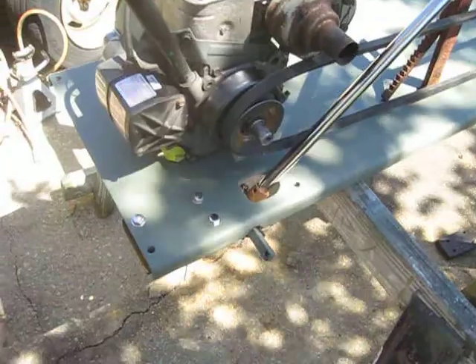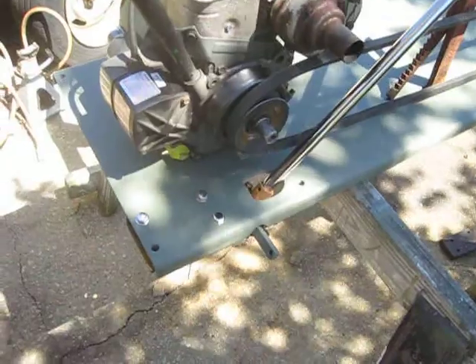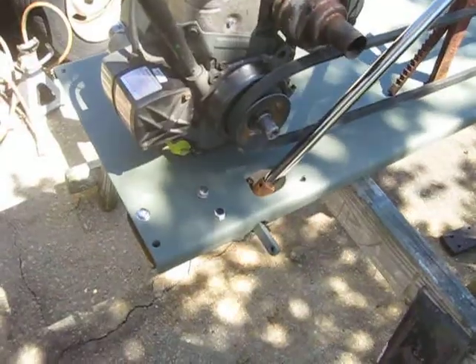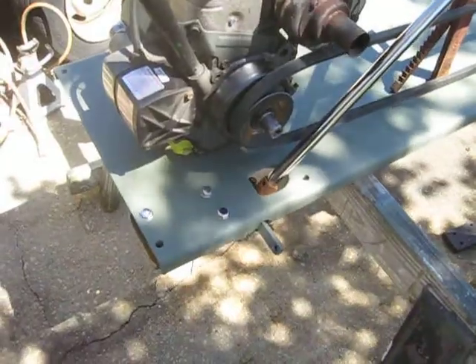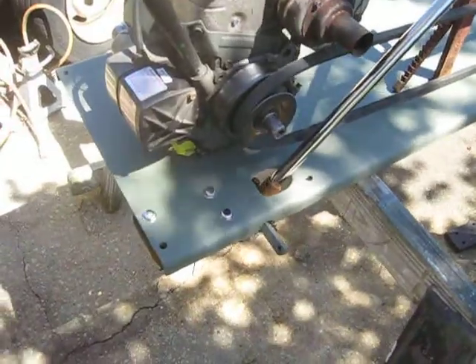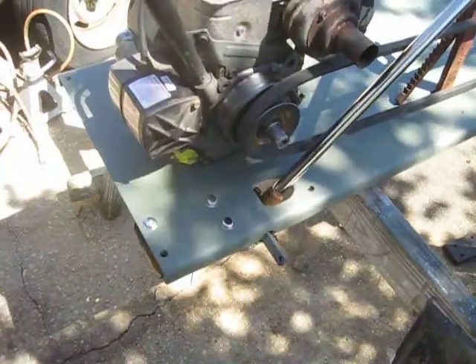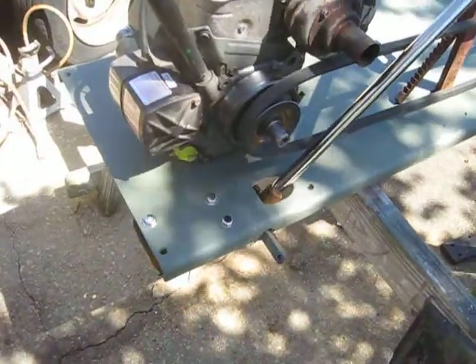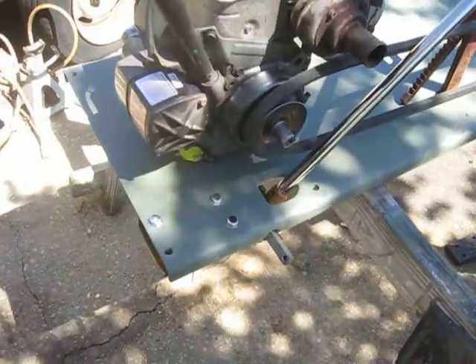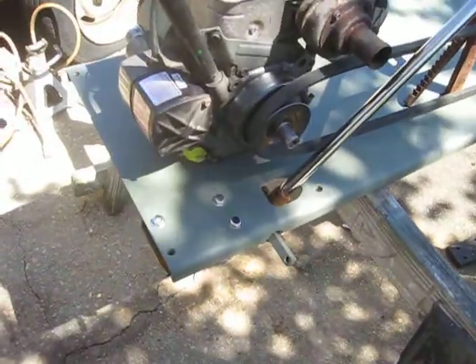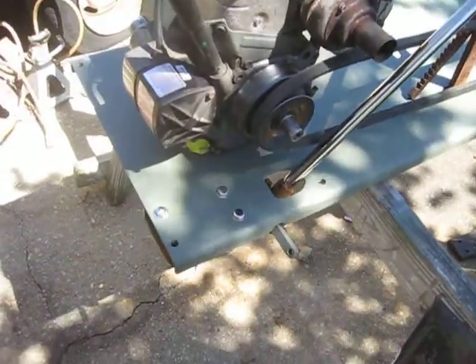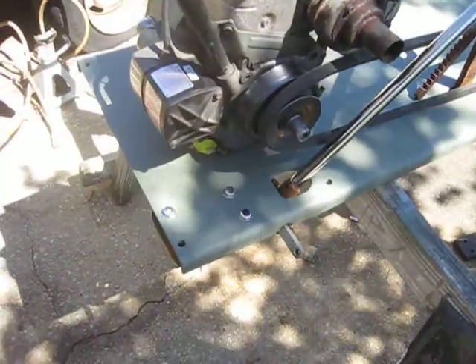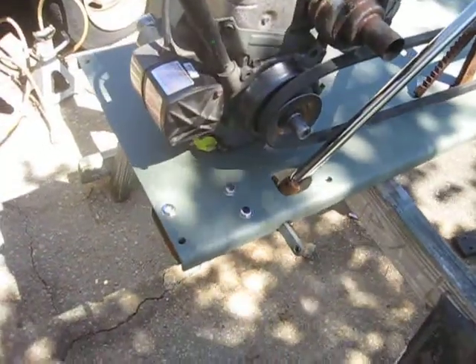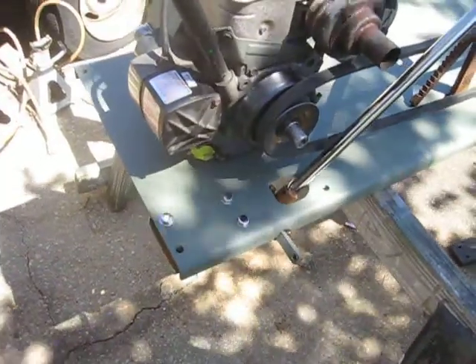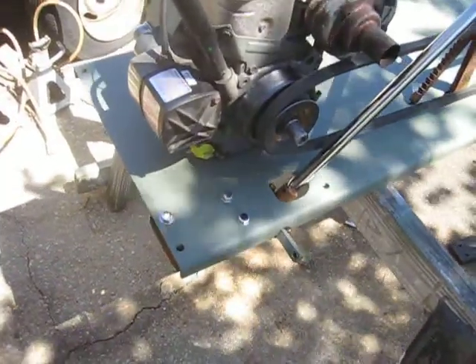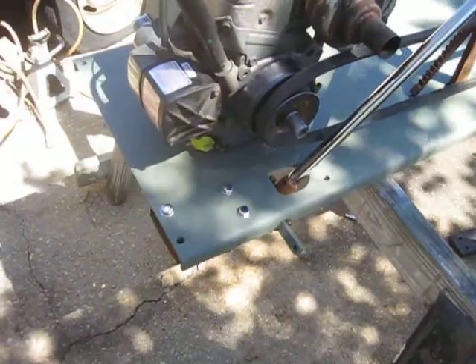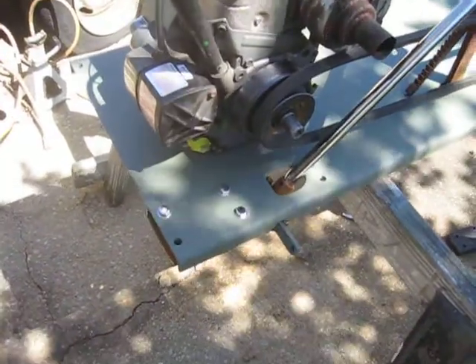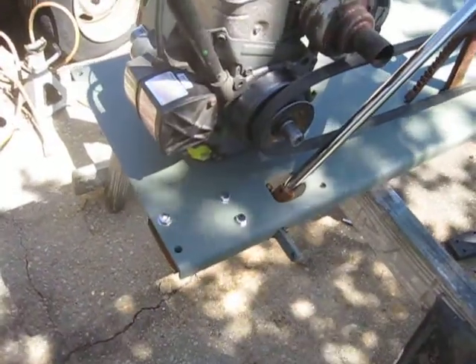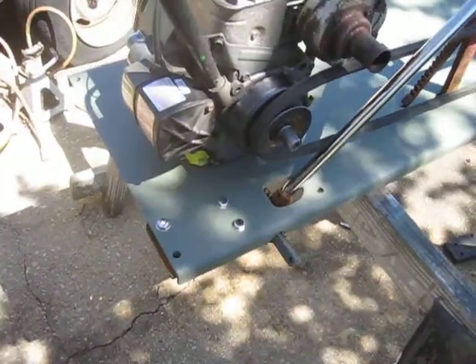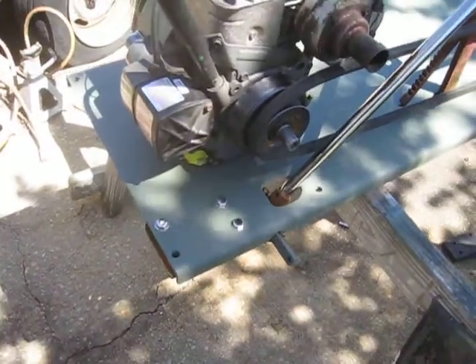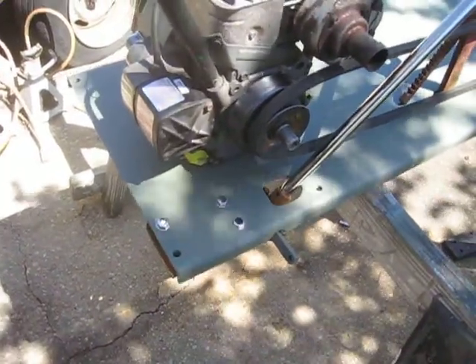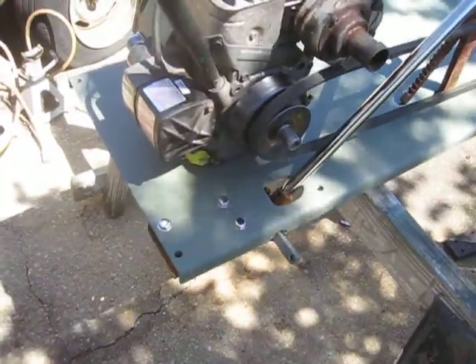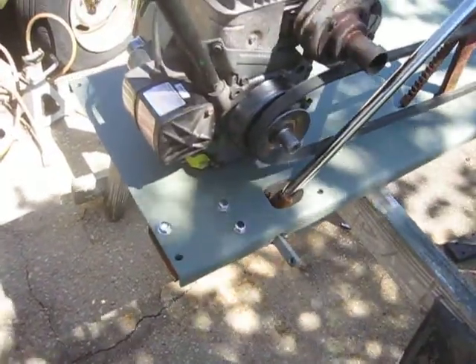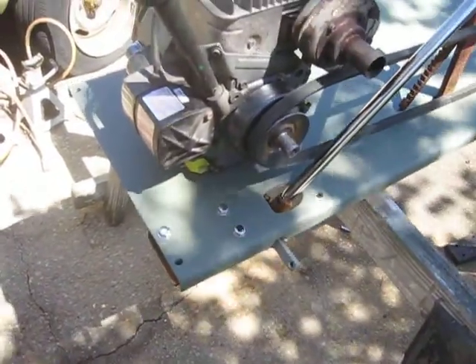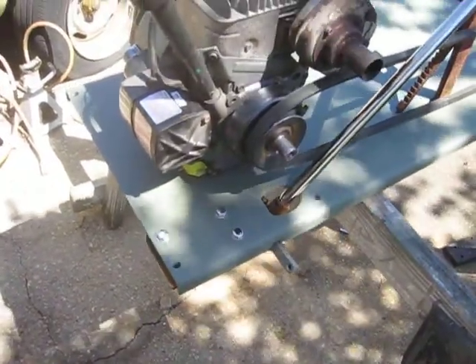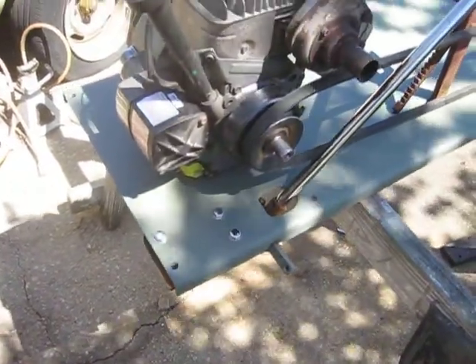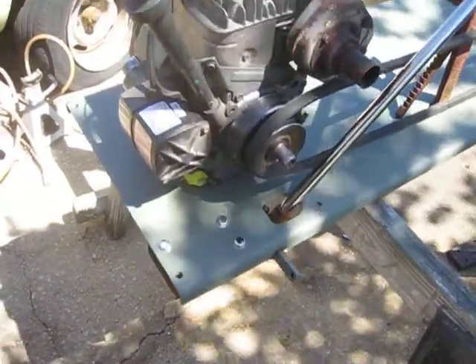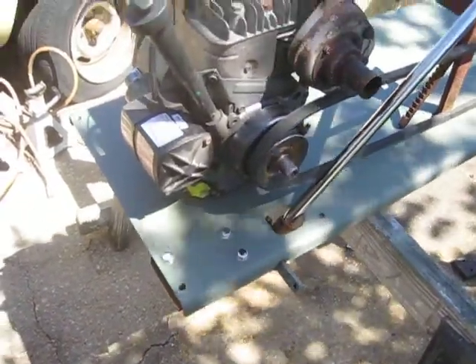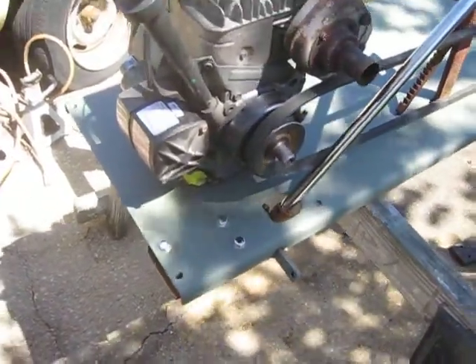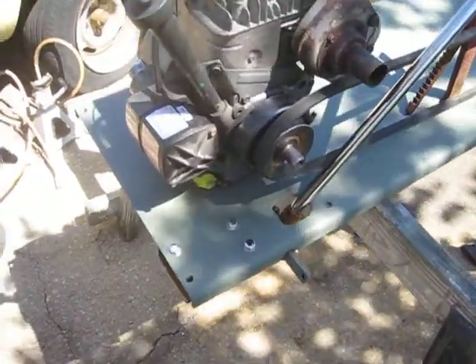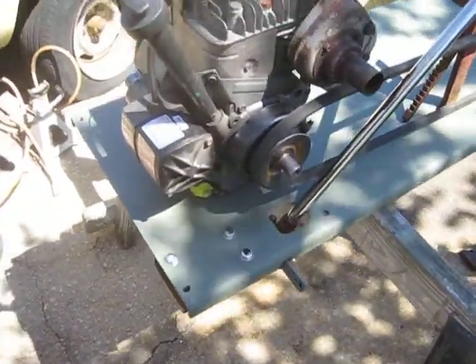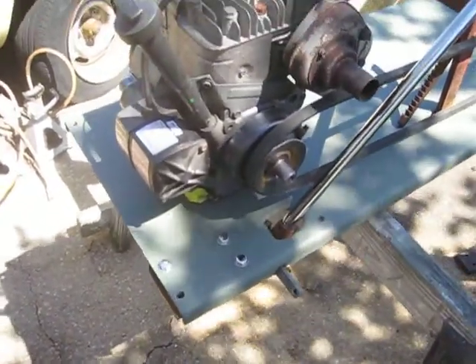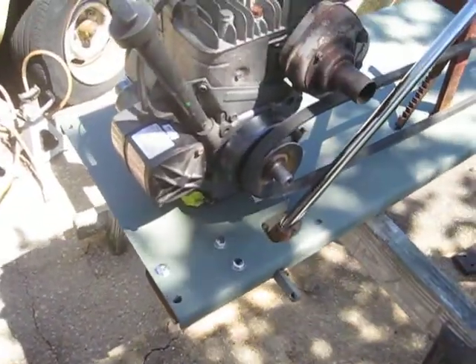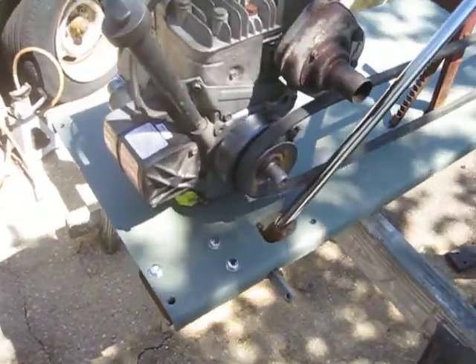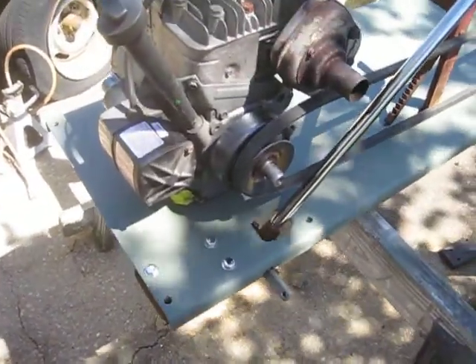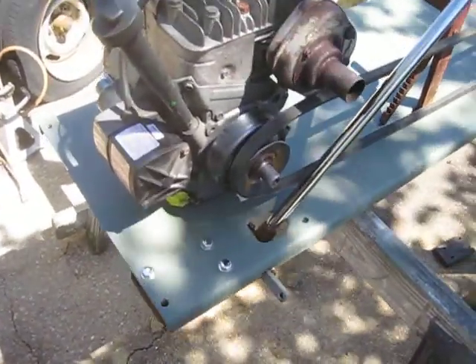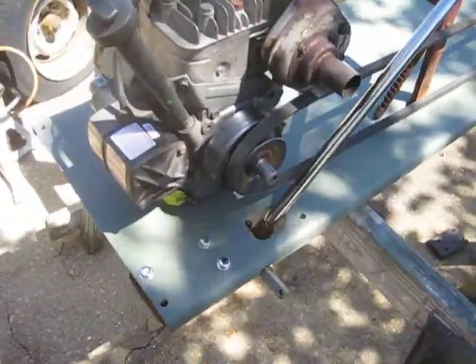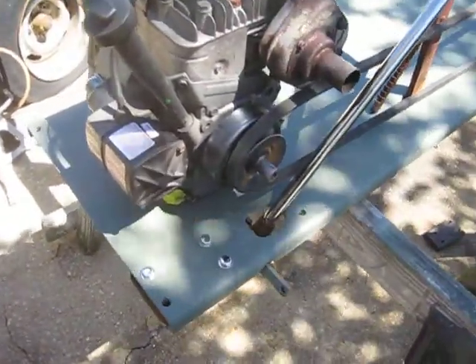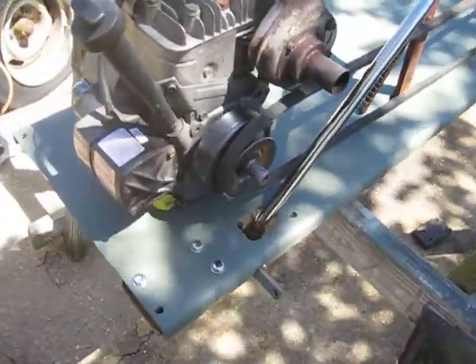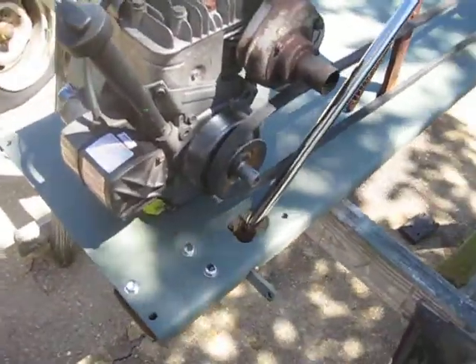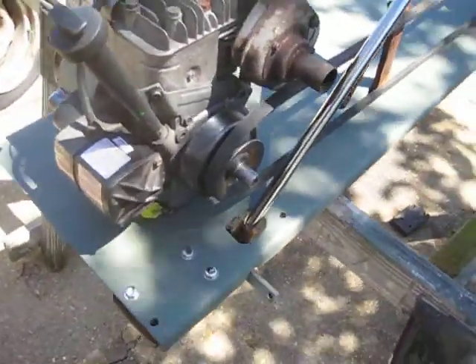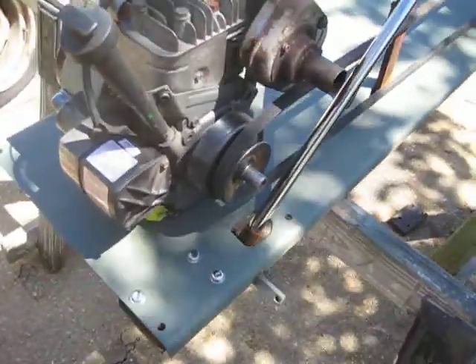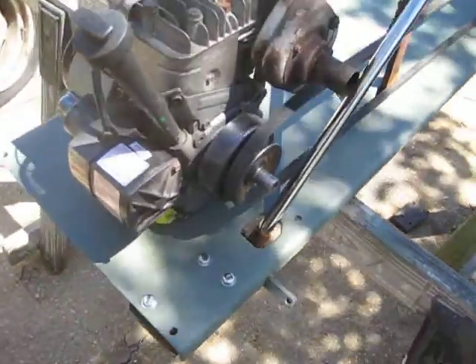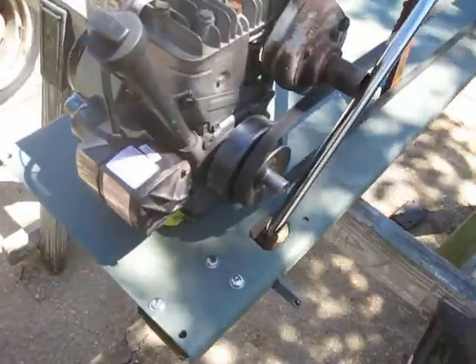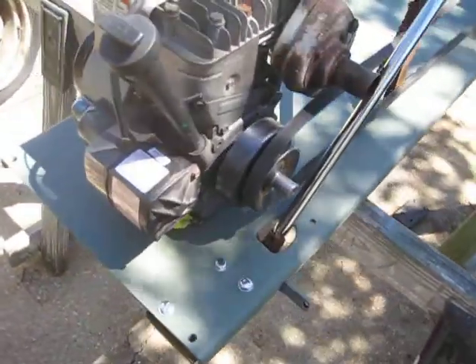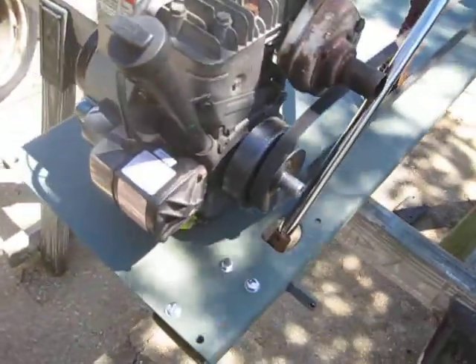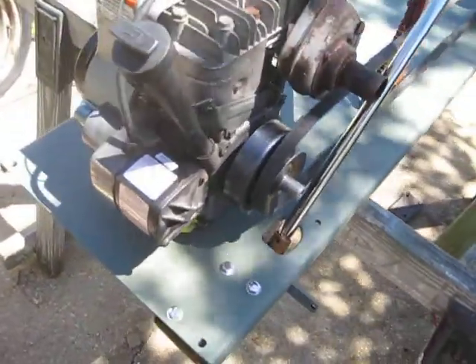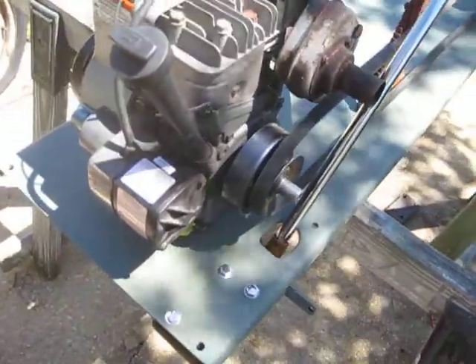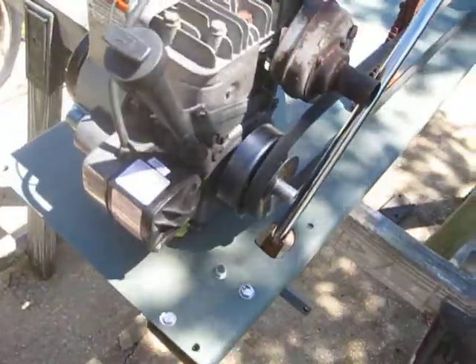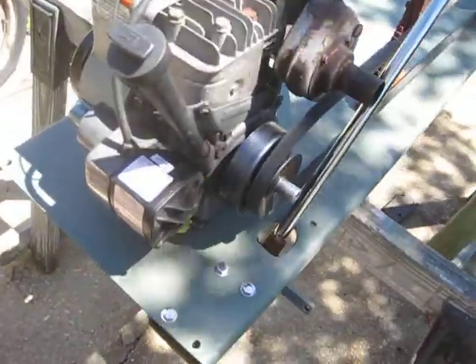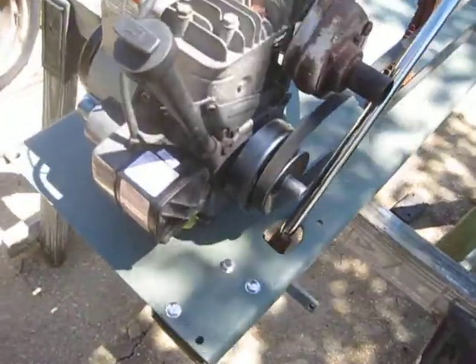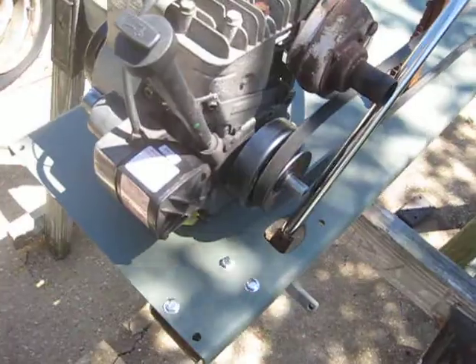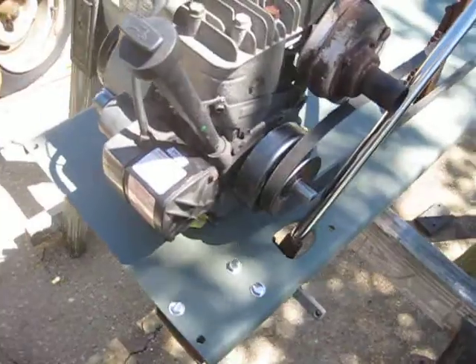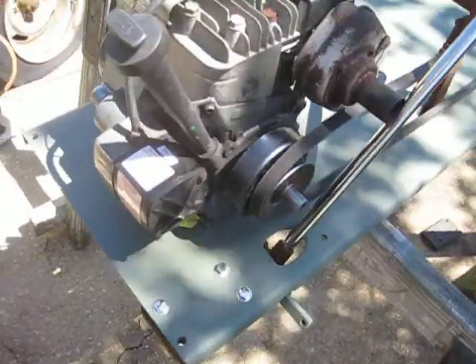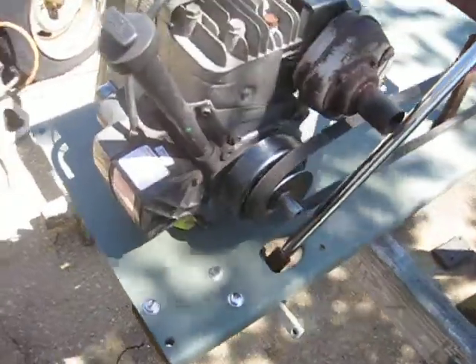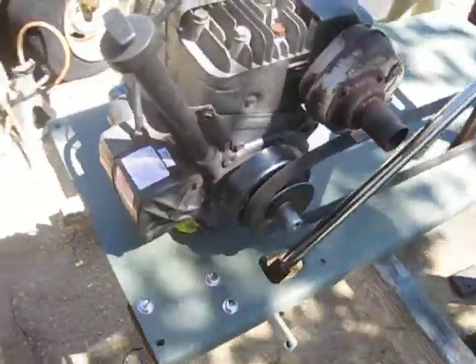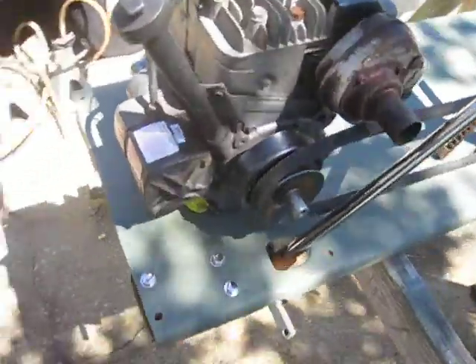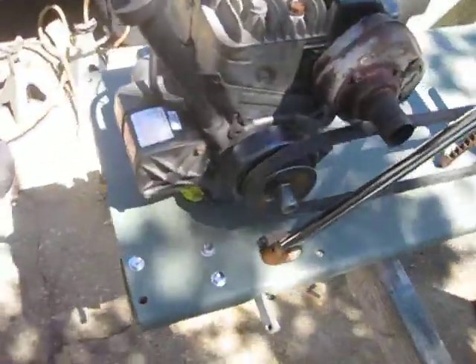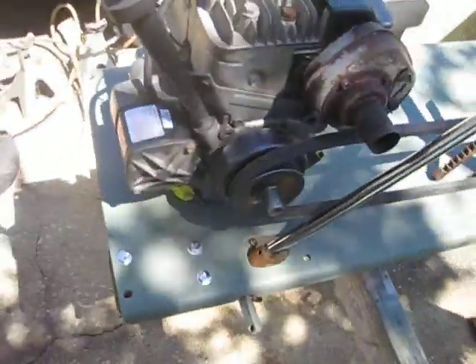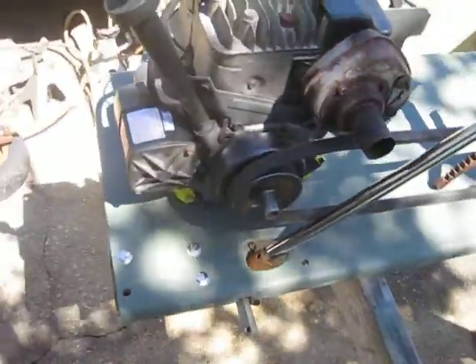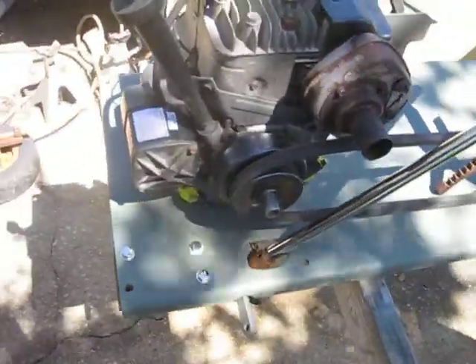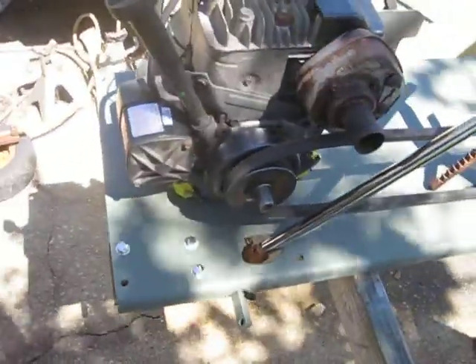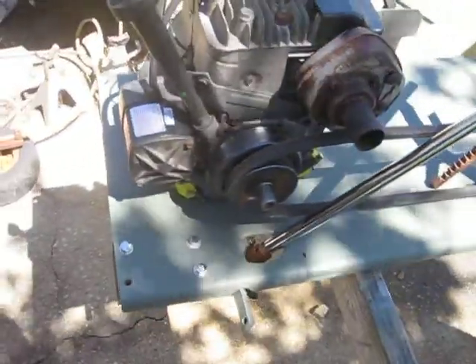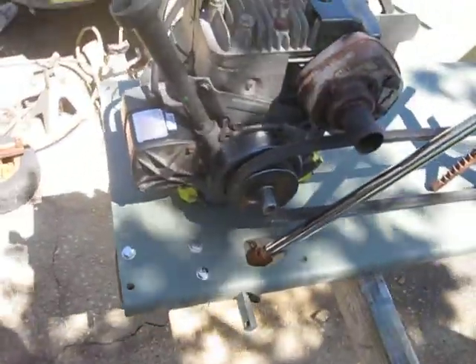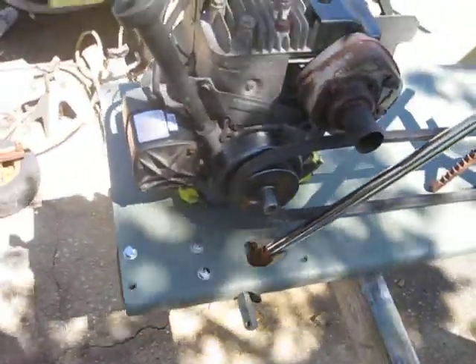That's how far I've gotten so far. I'll show some views of the frame and the slotted holes.